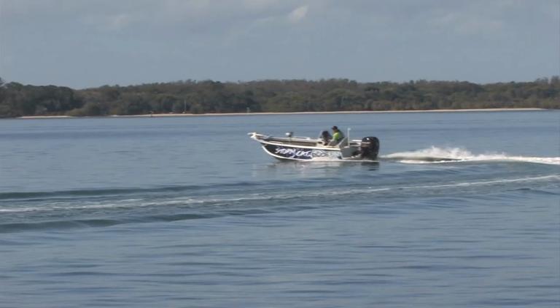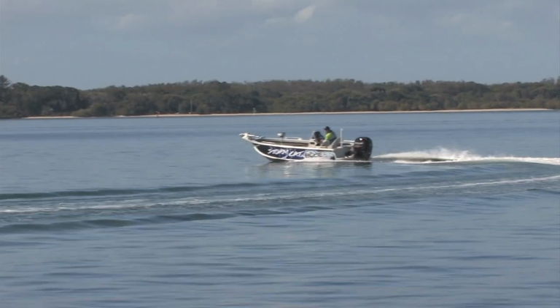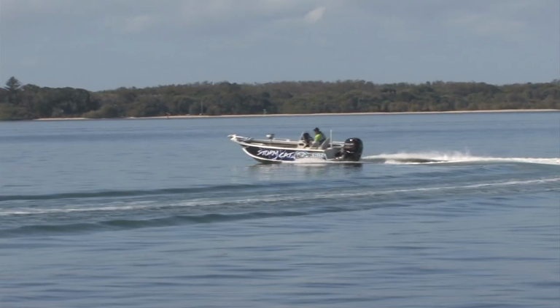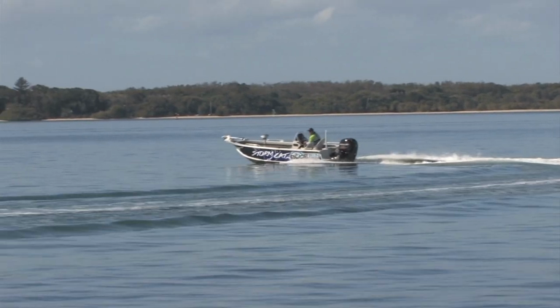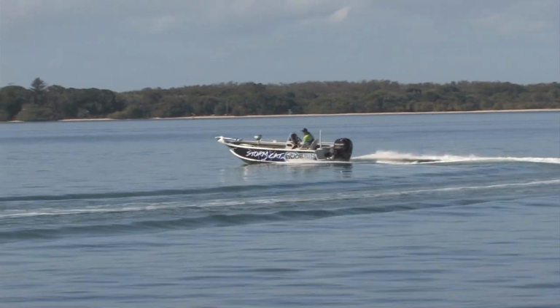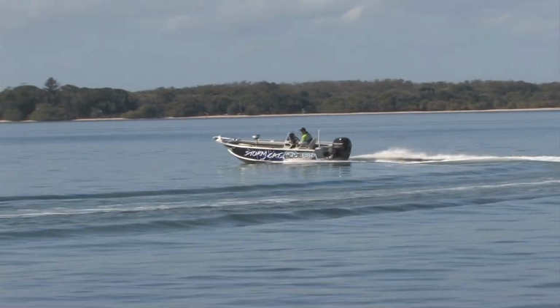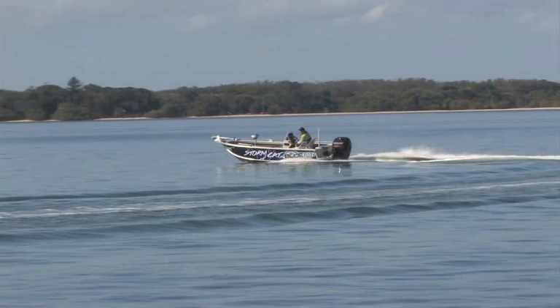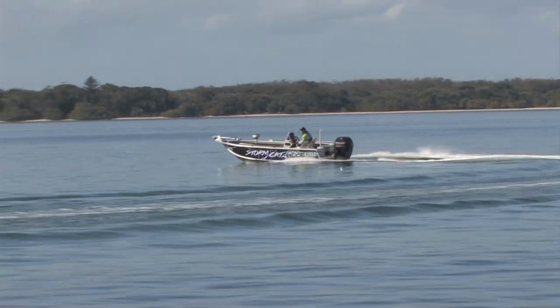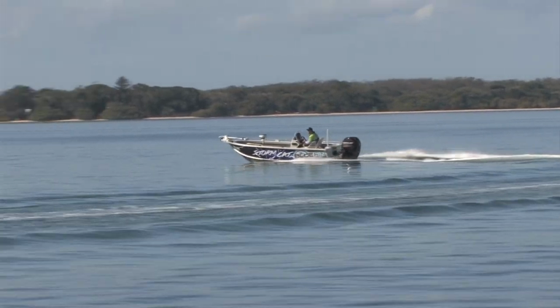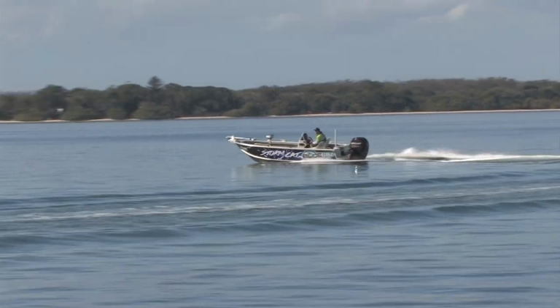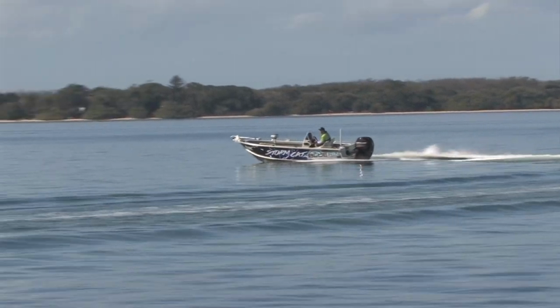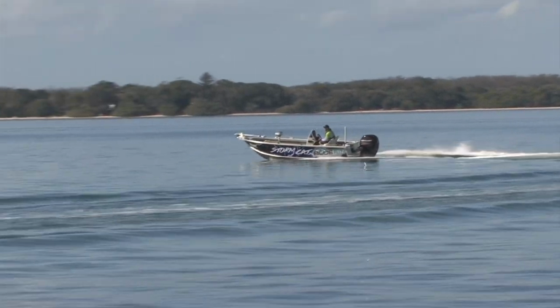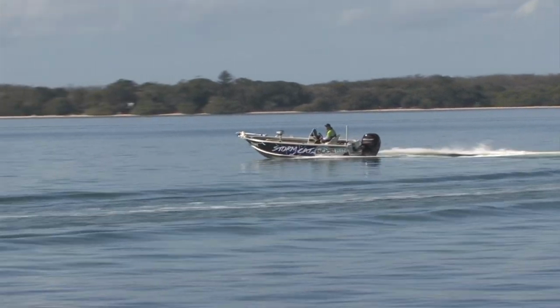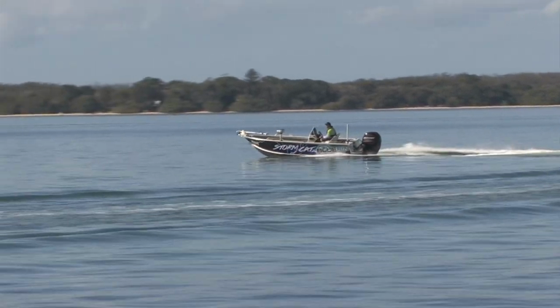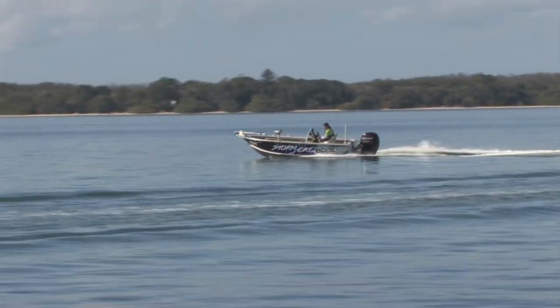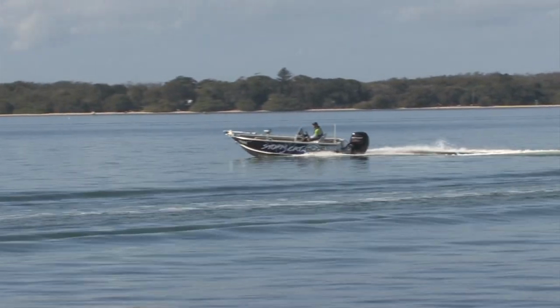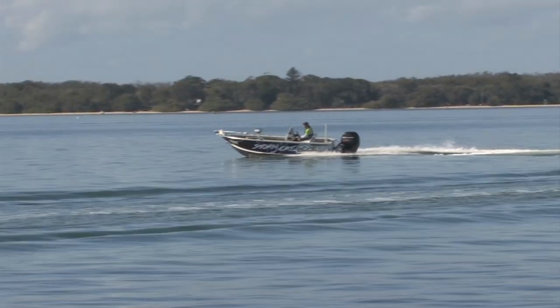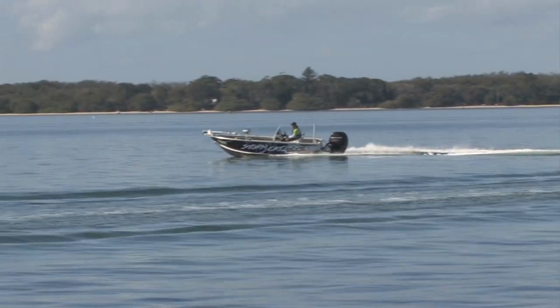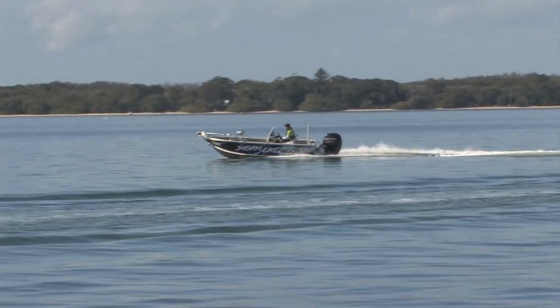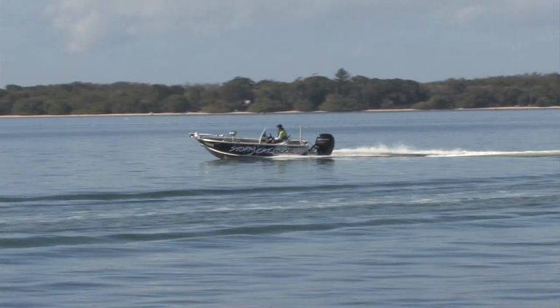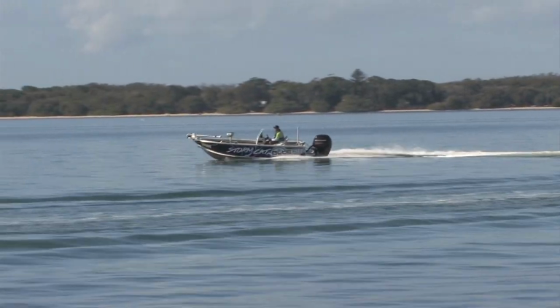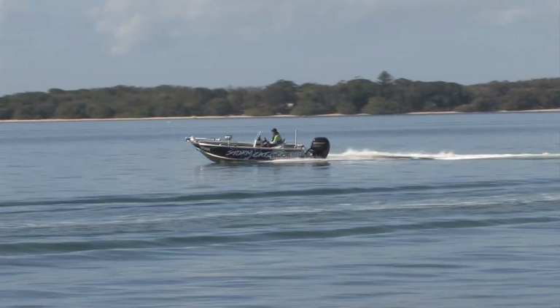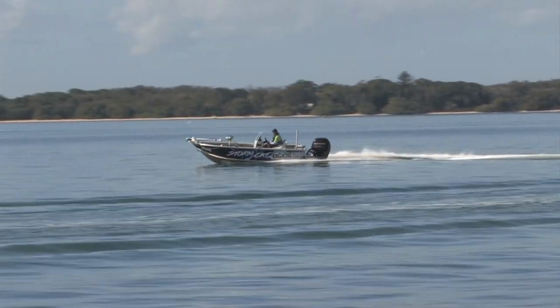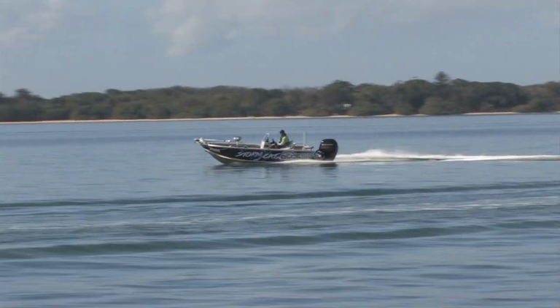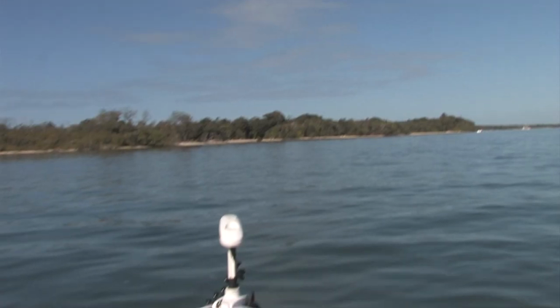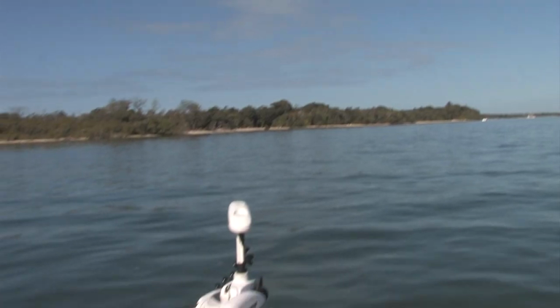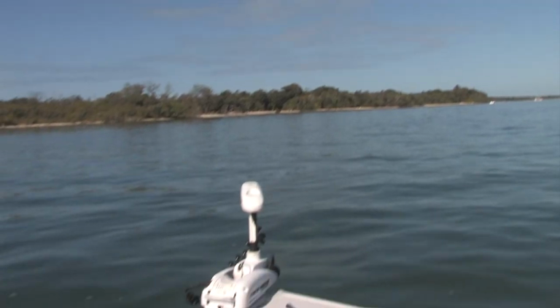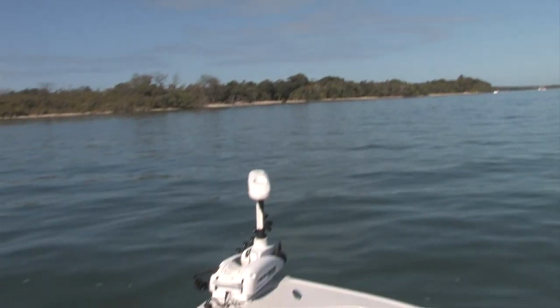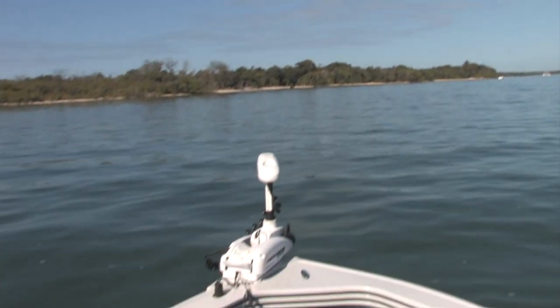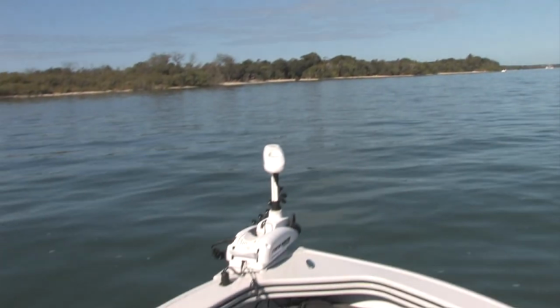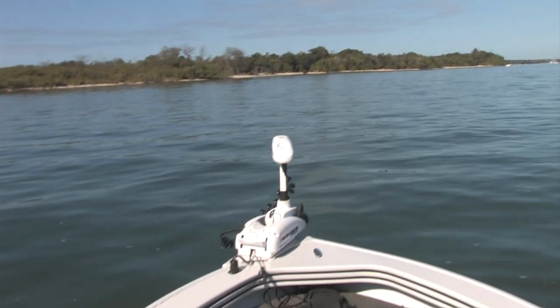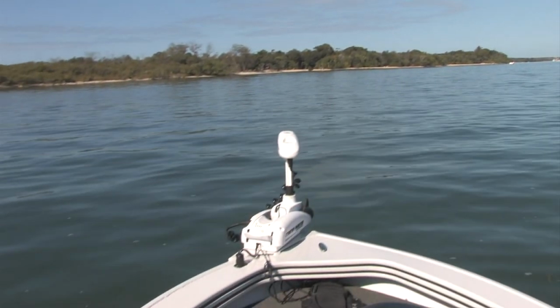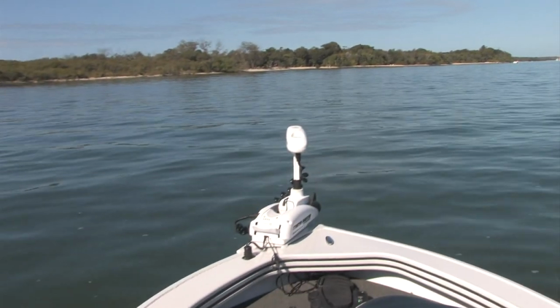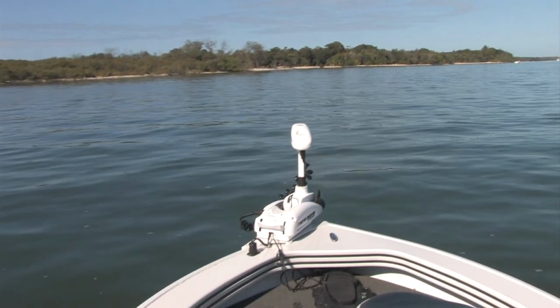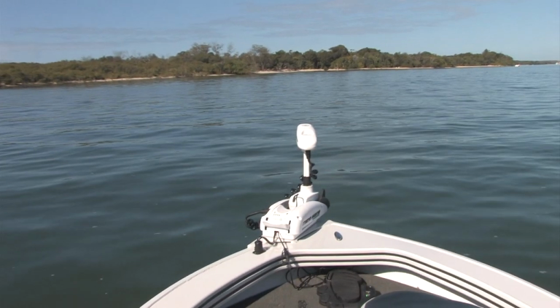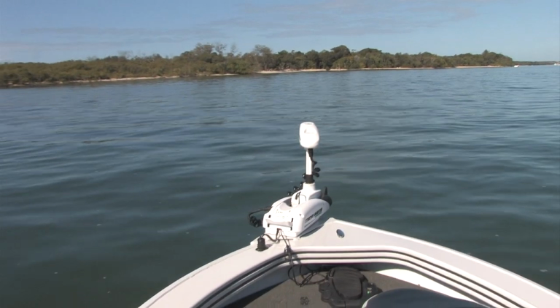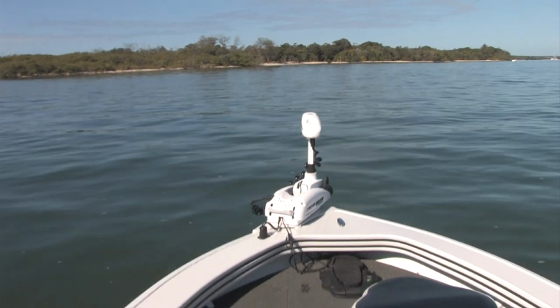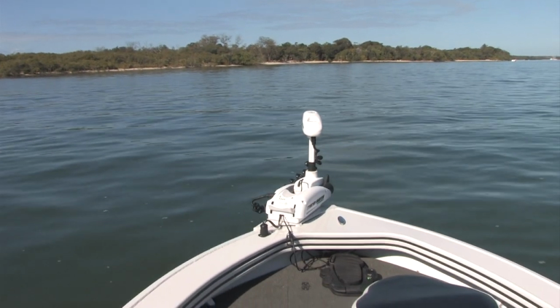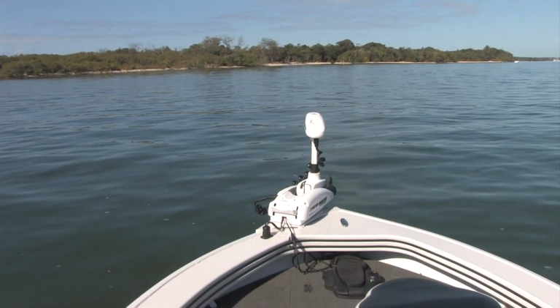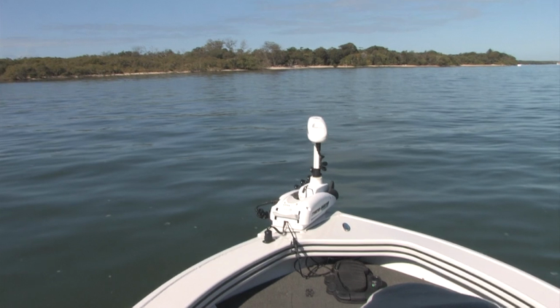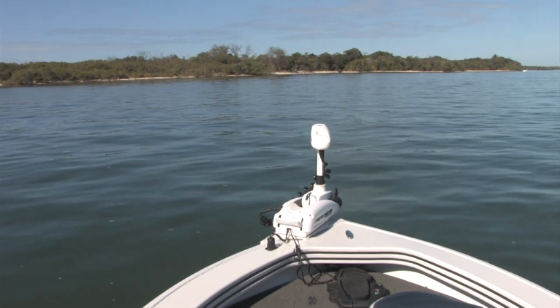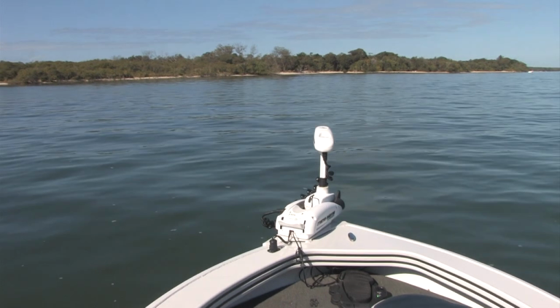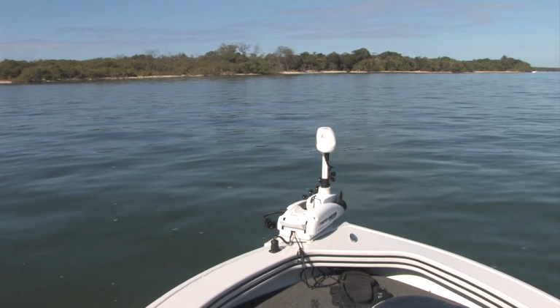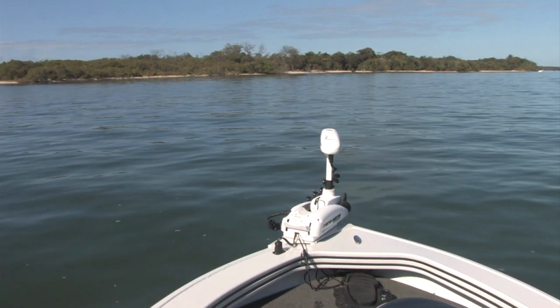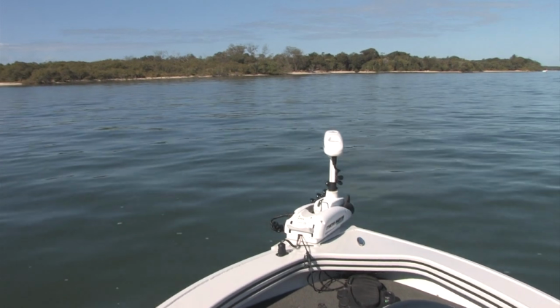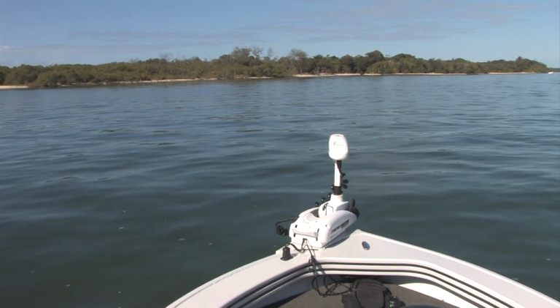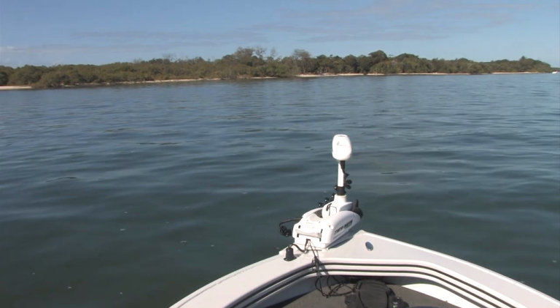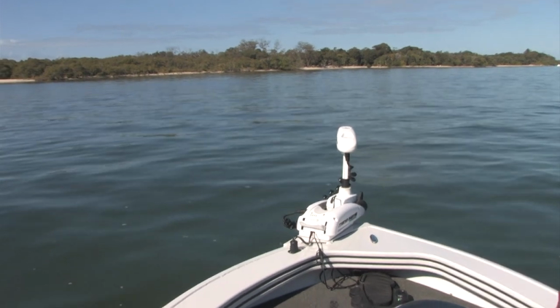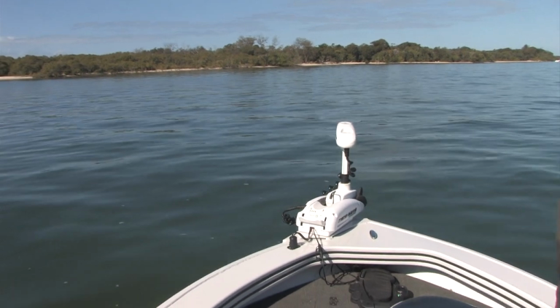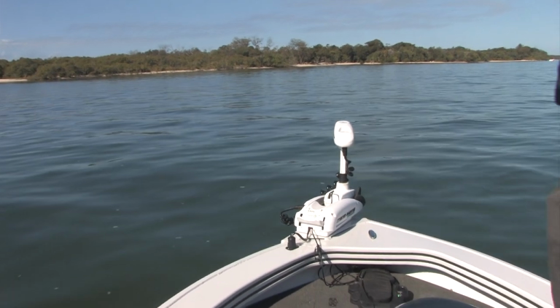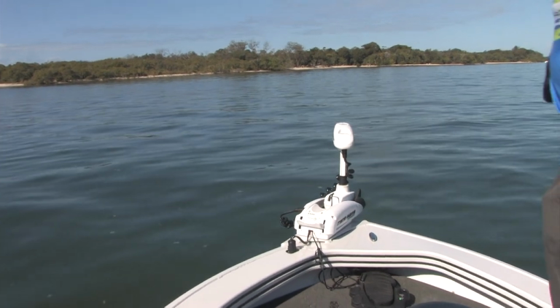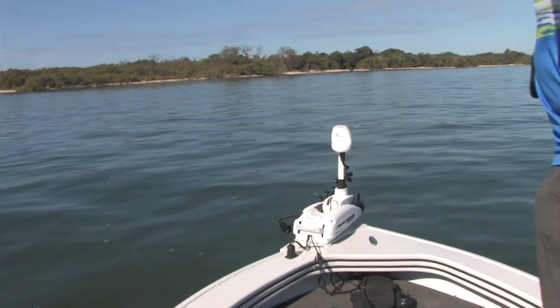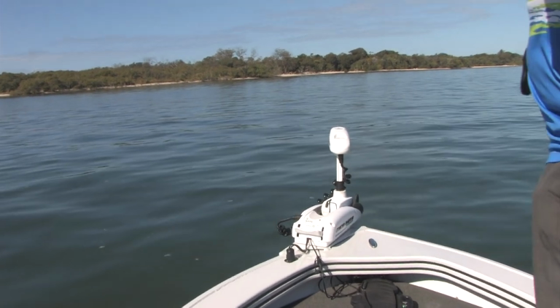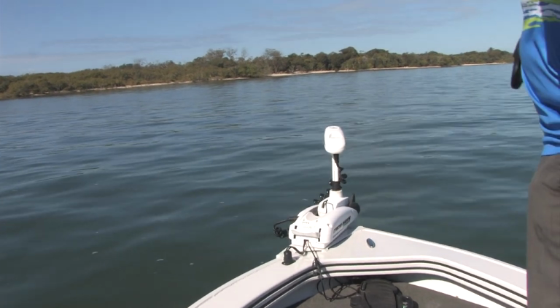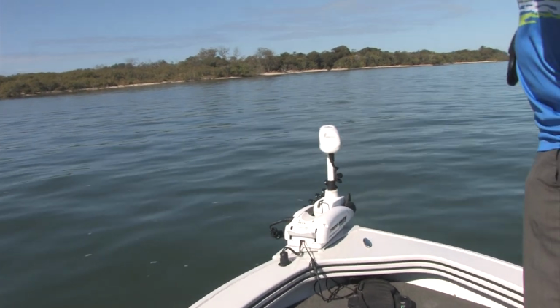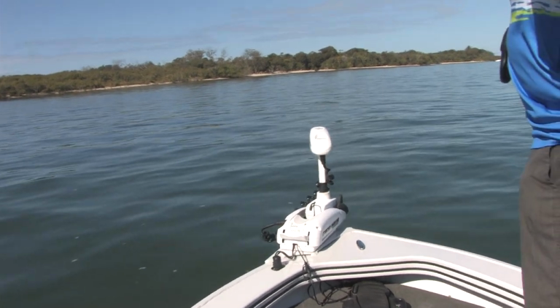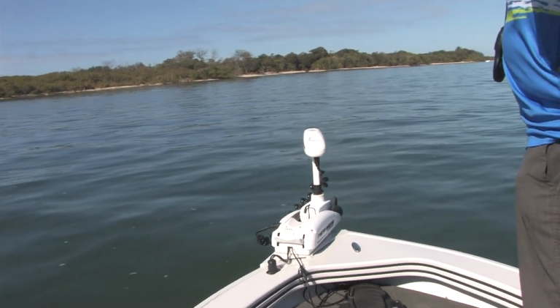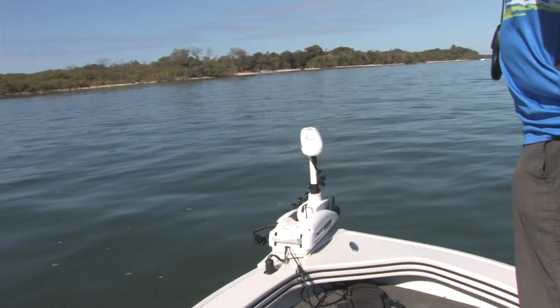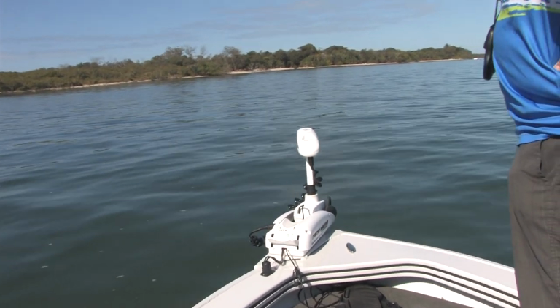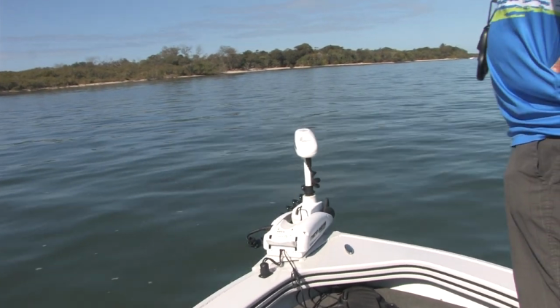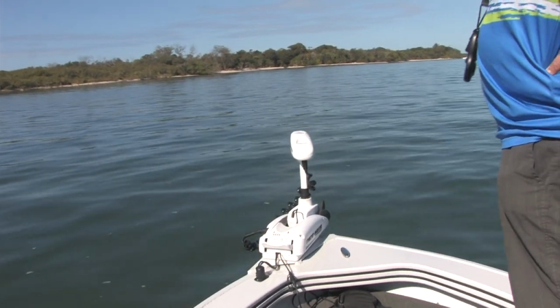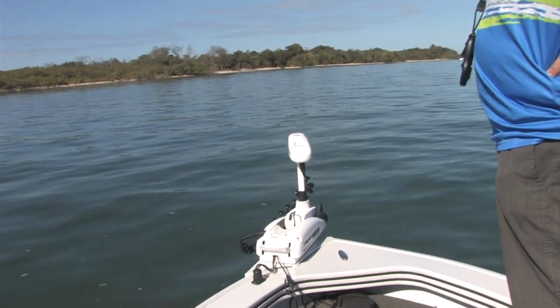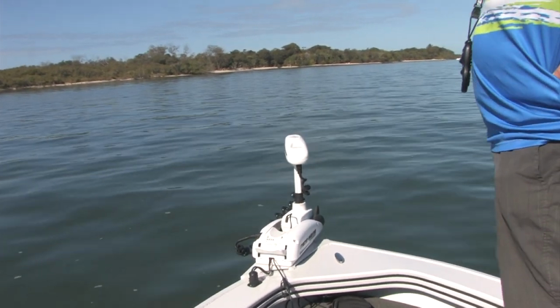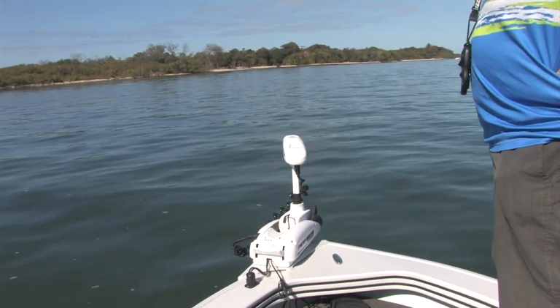On this particular model we've got the Minn Kota 55lb iPilot with the foot control.